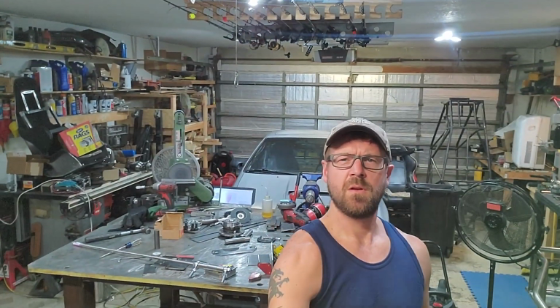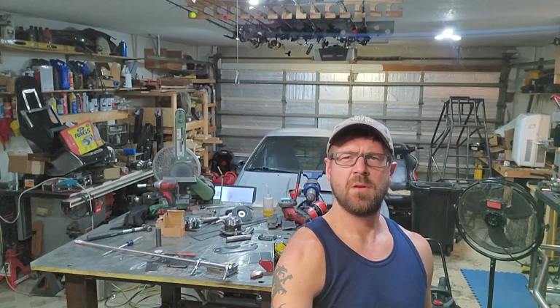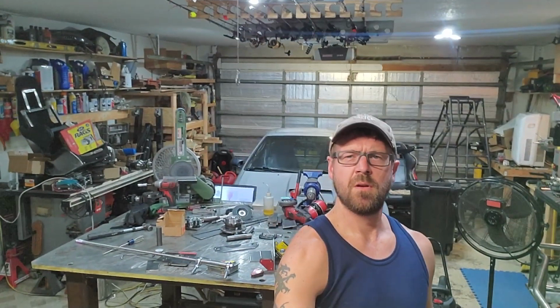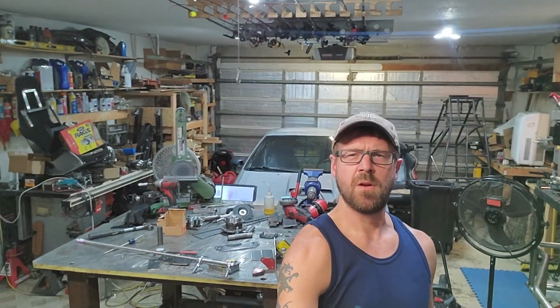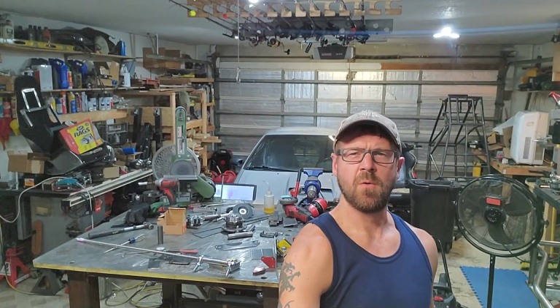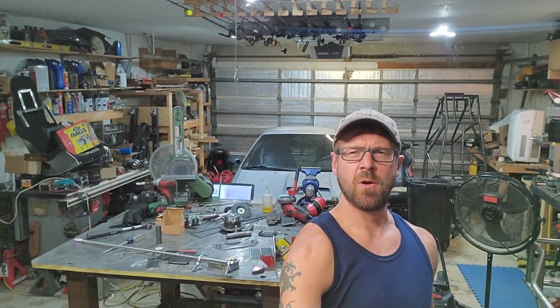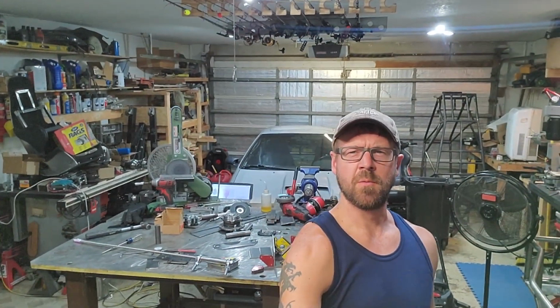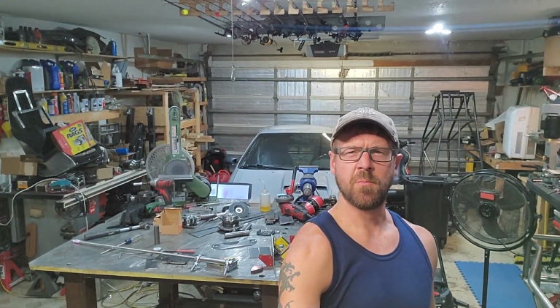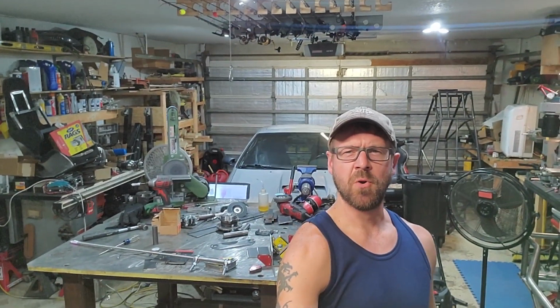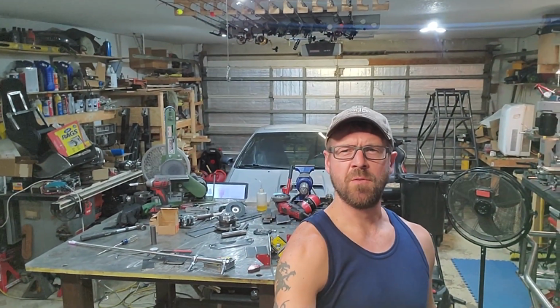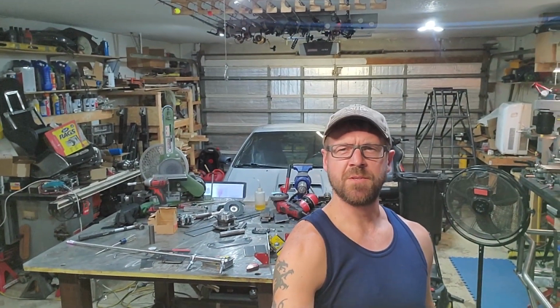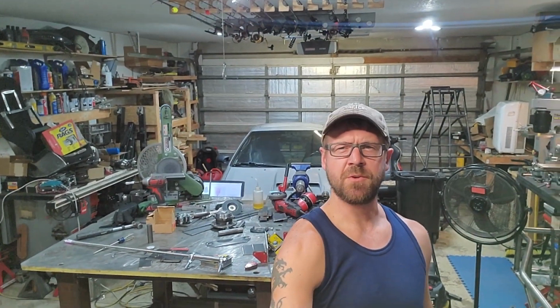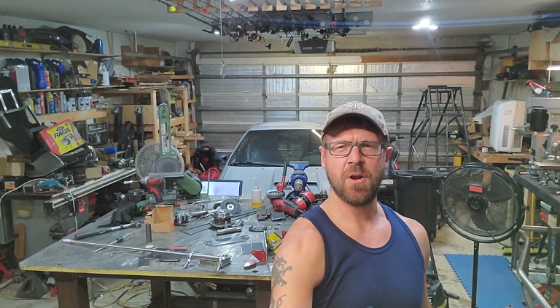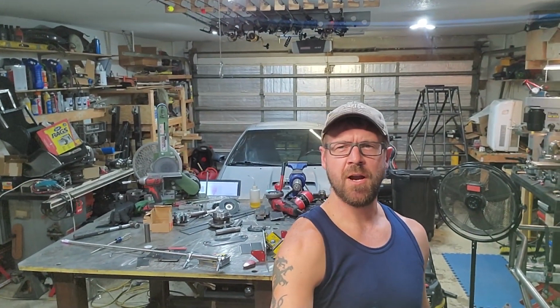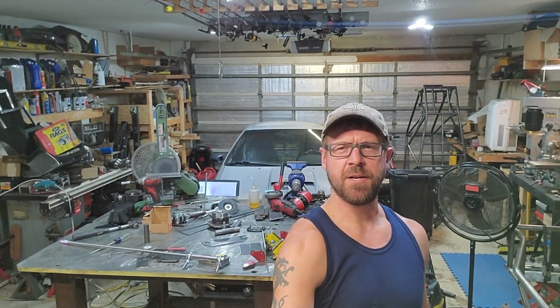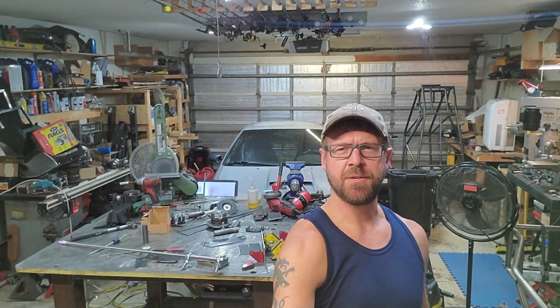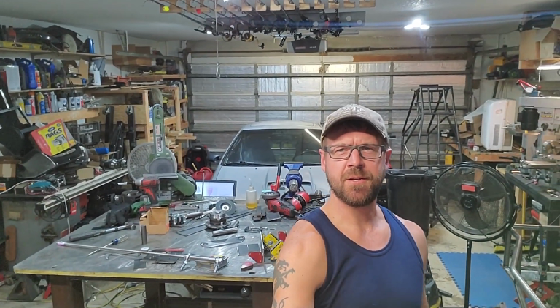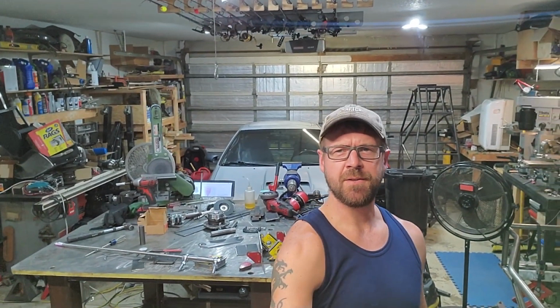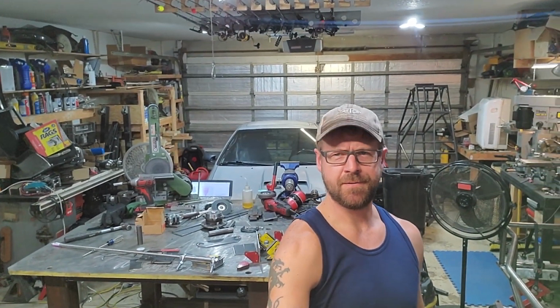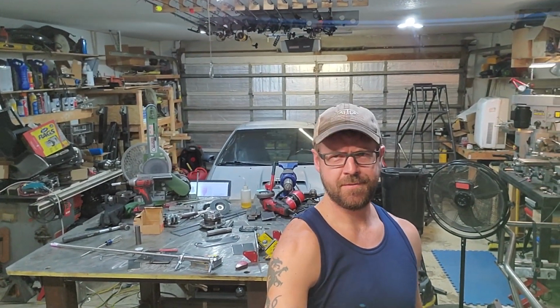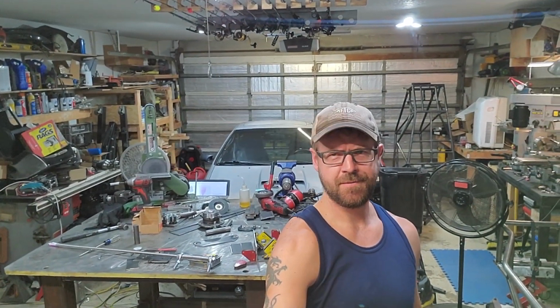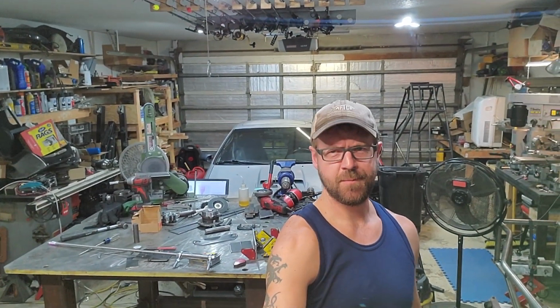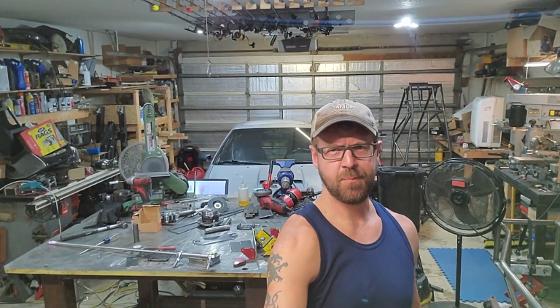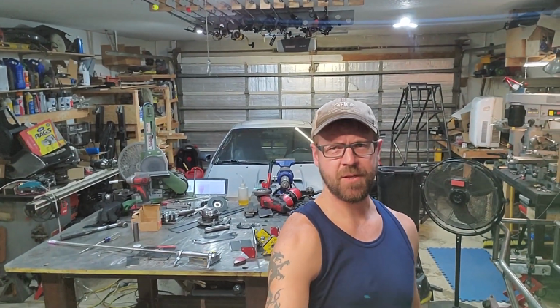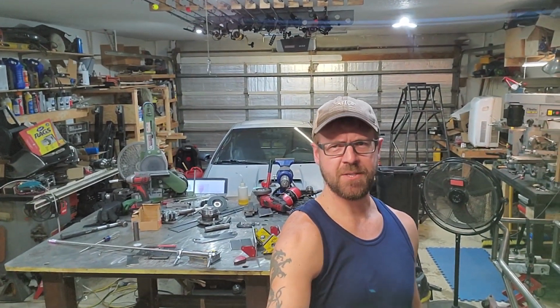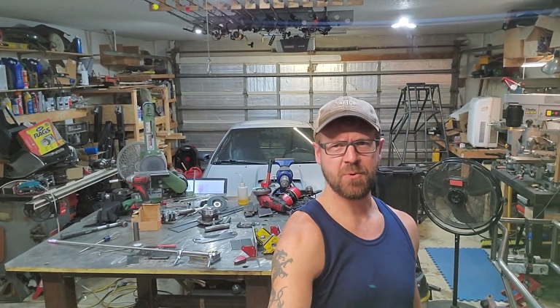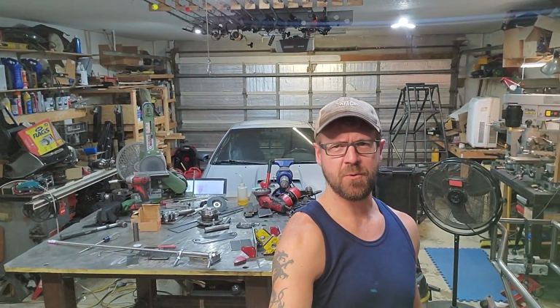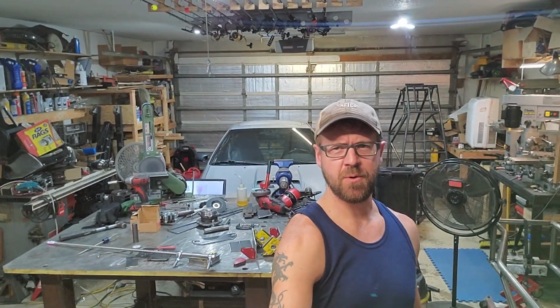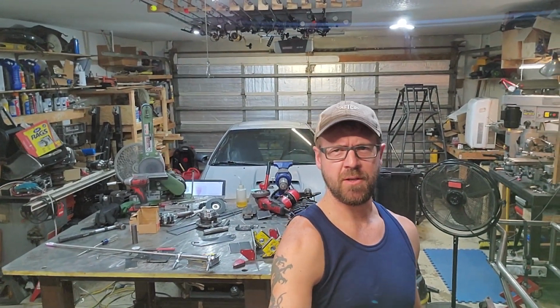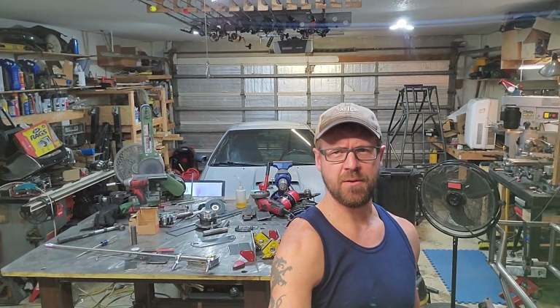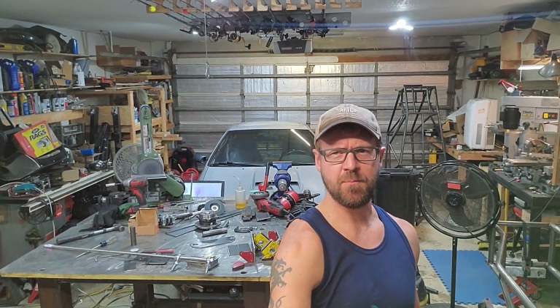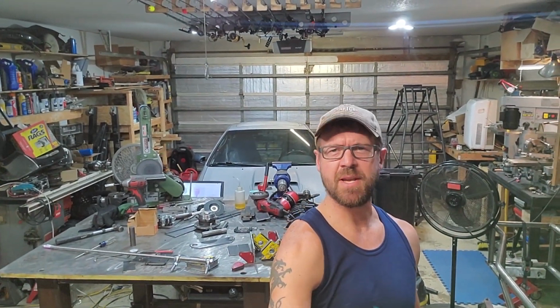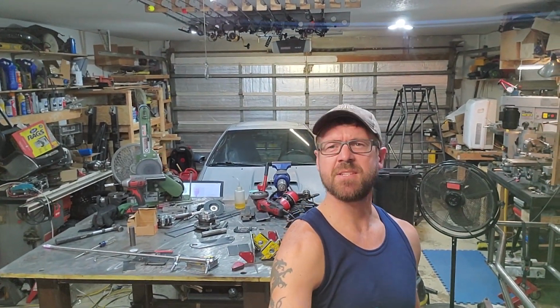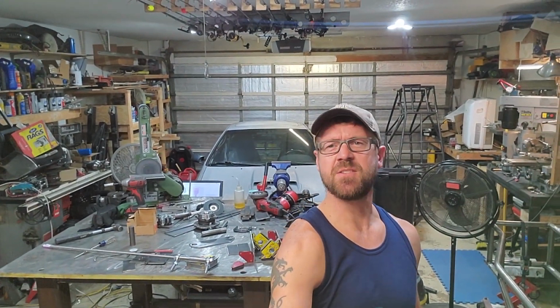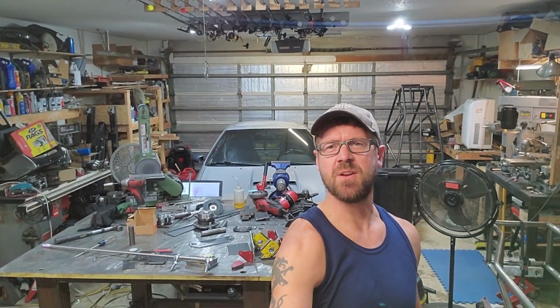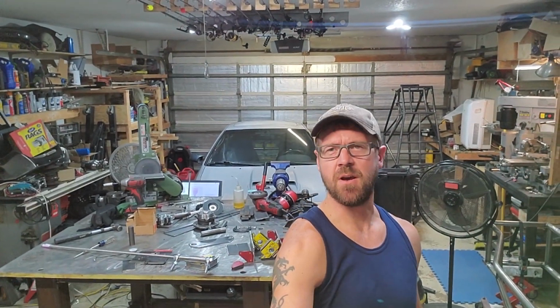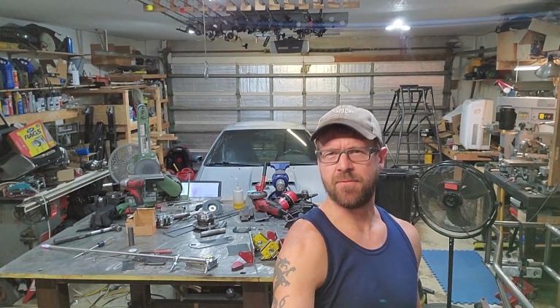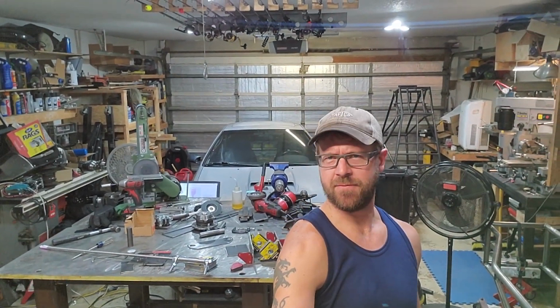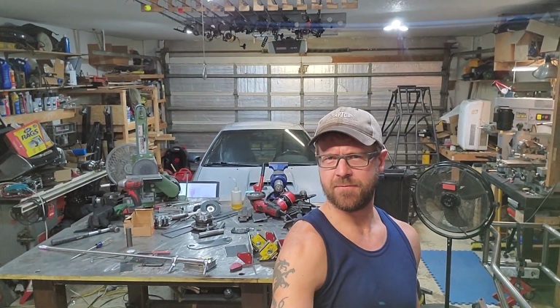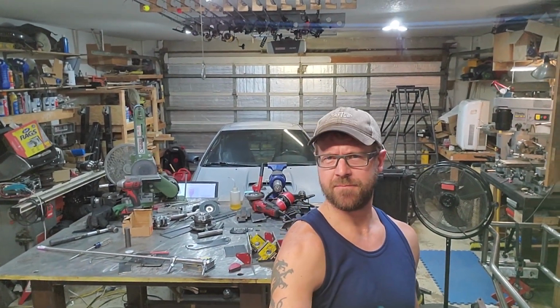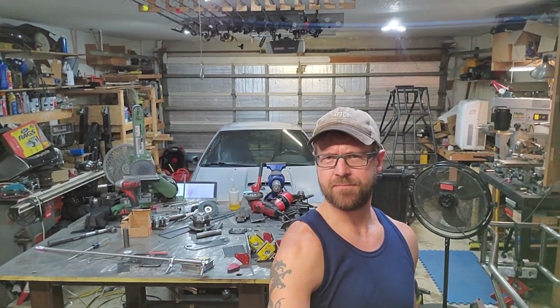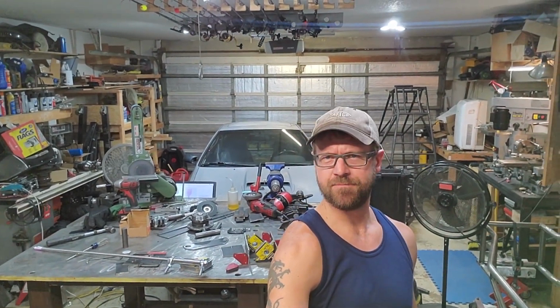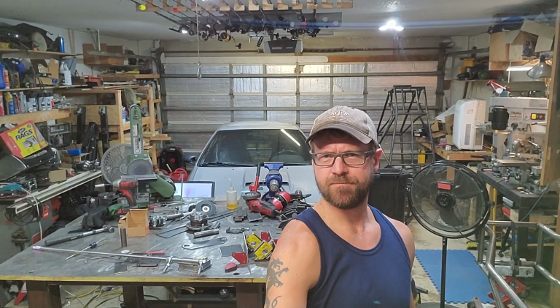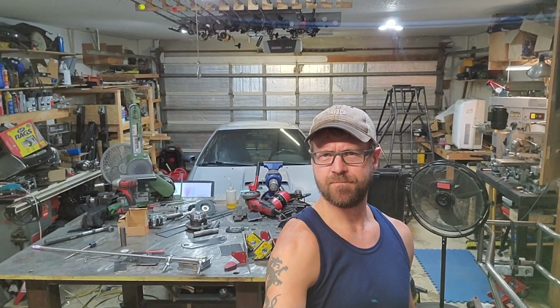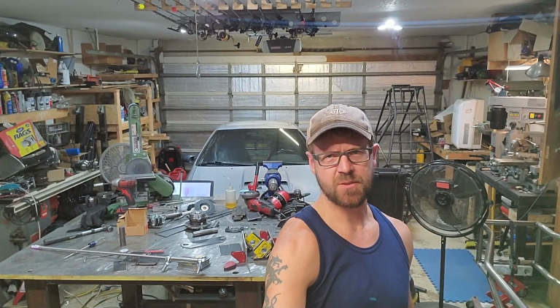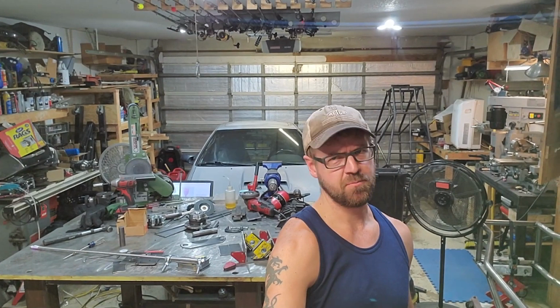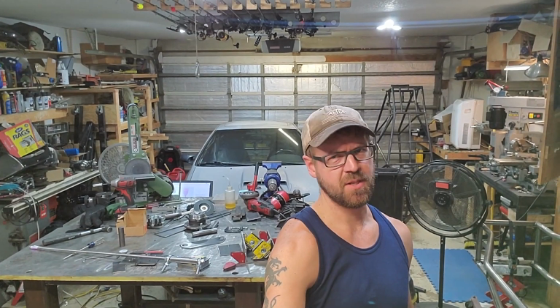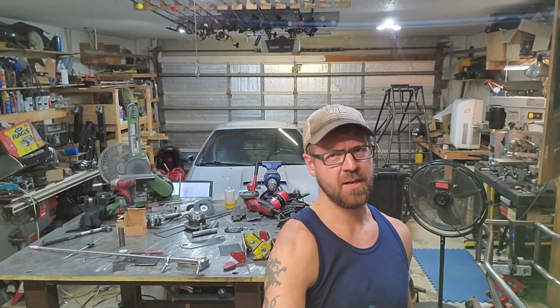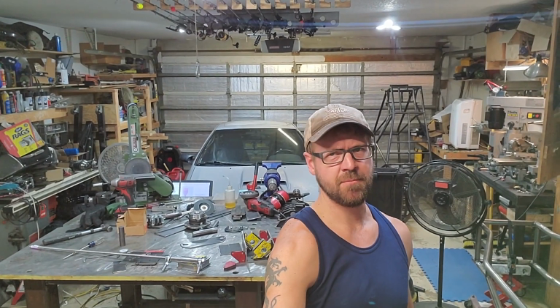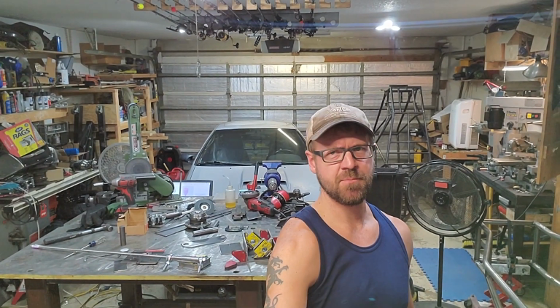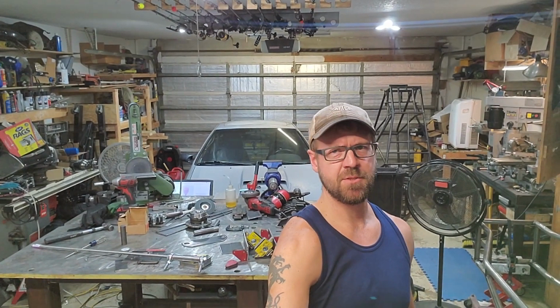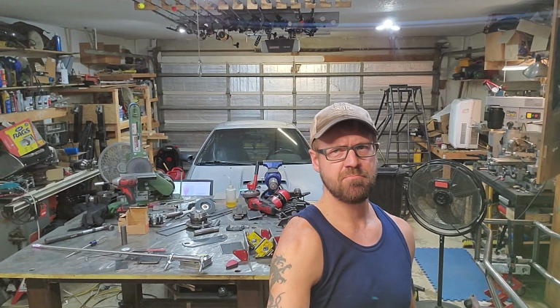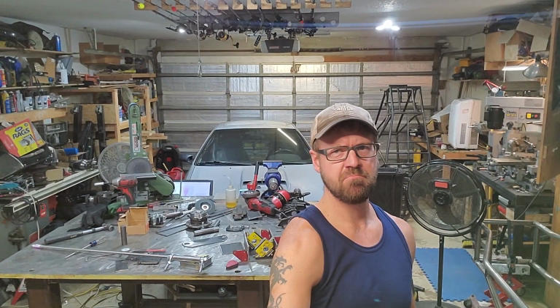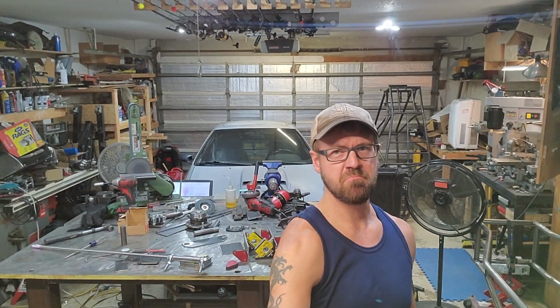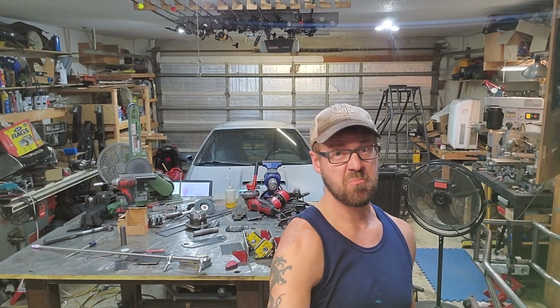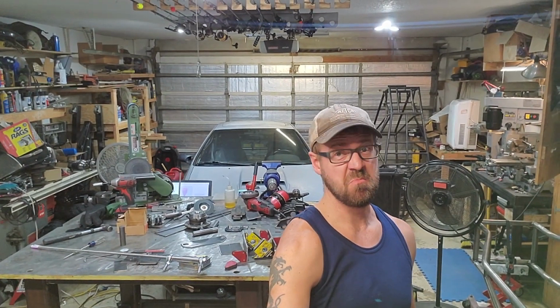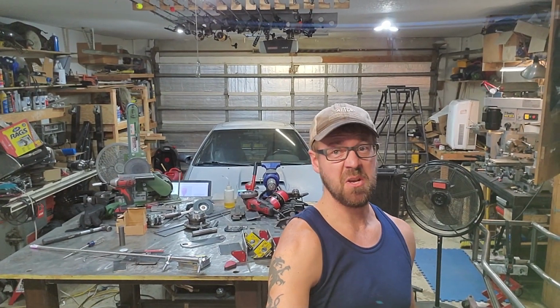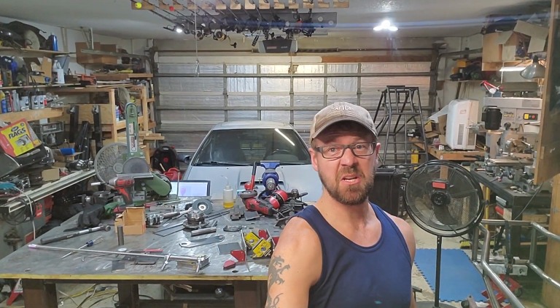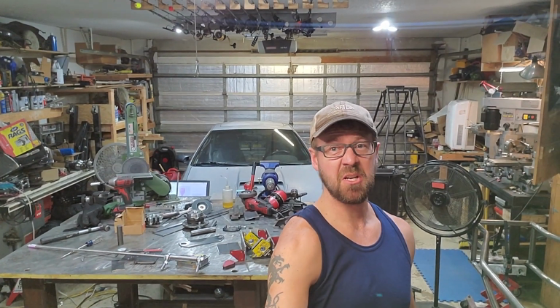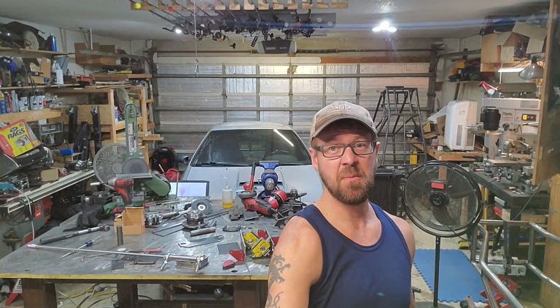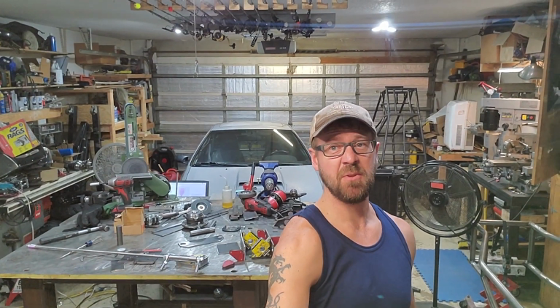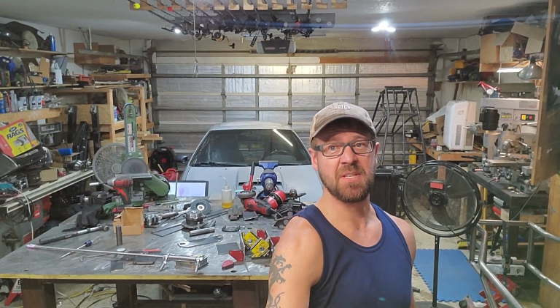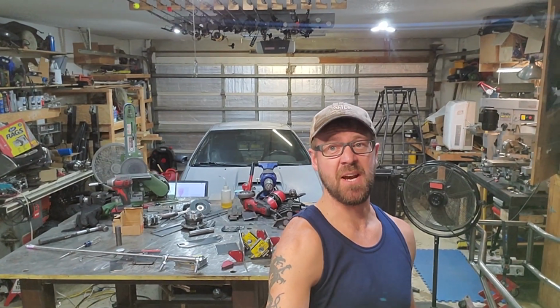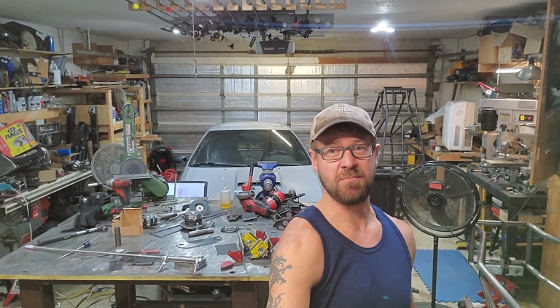Hey, welcome to Provin's Garage, a place where we make stuff. Sometimes we make it a couple times.